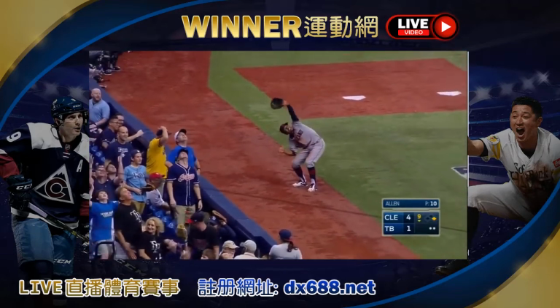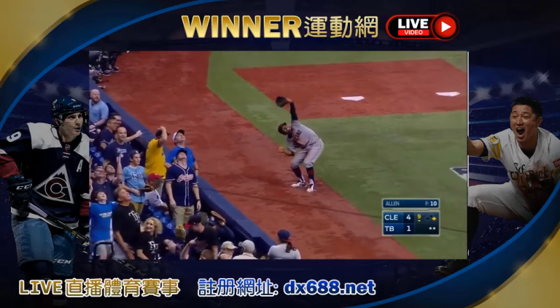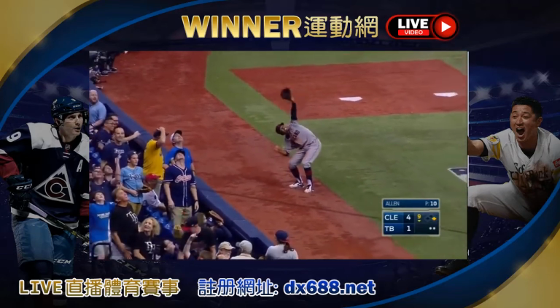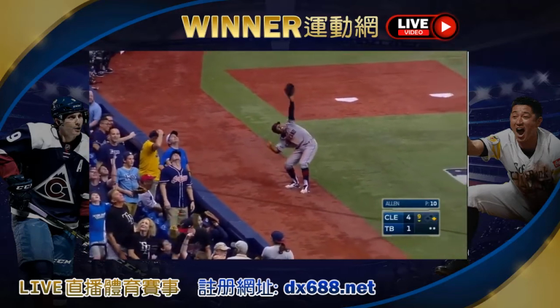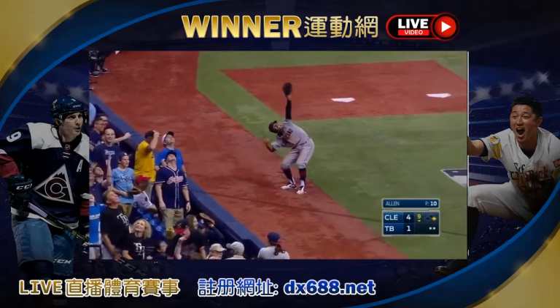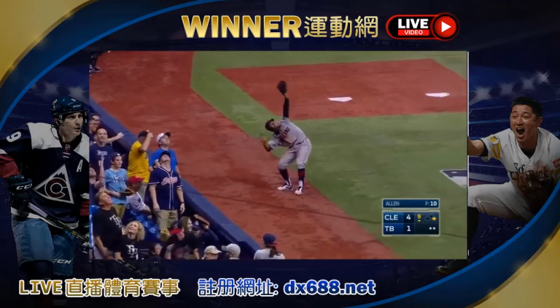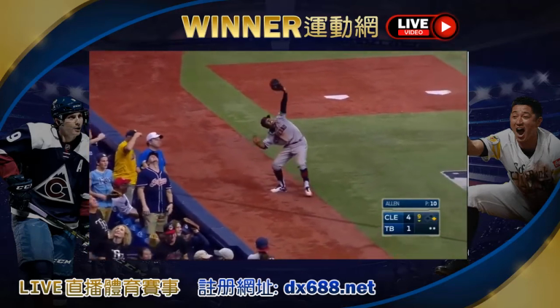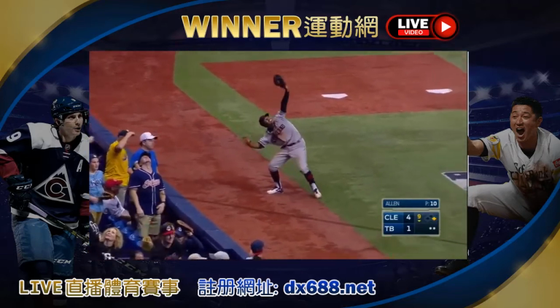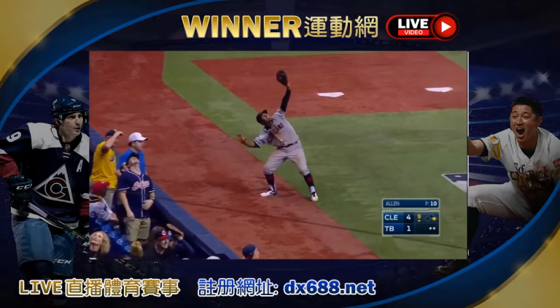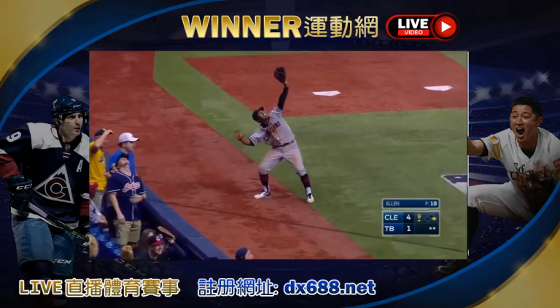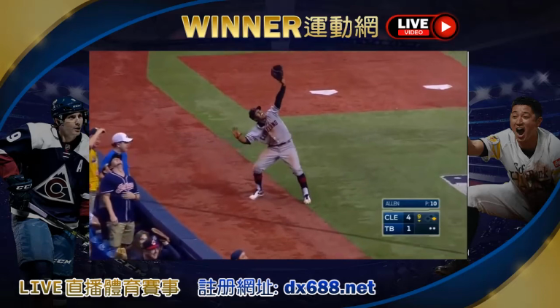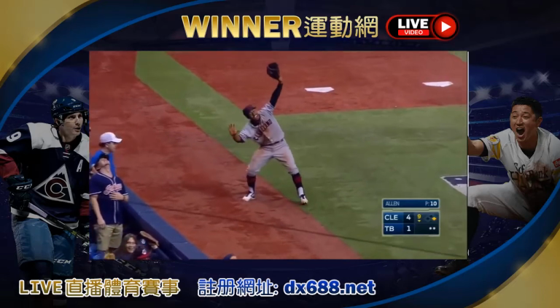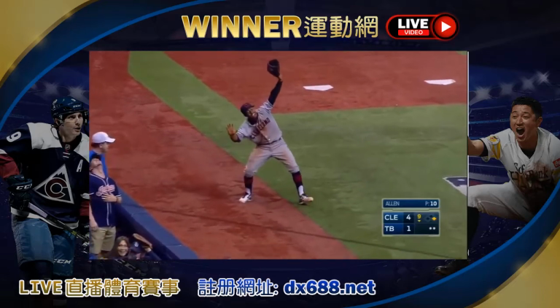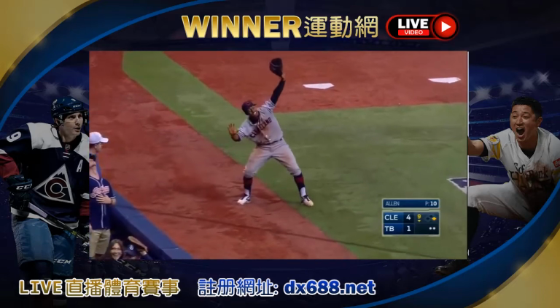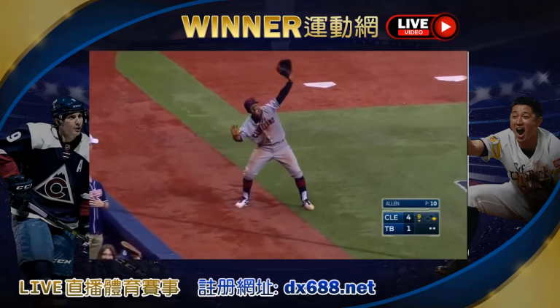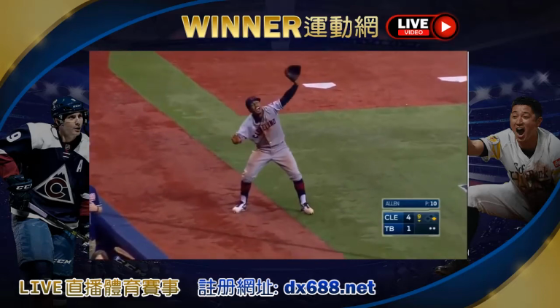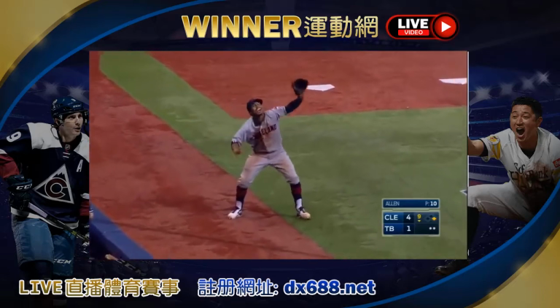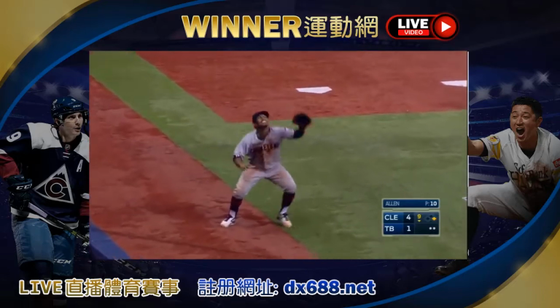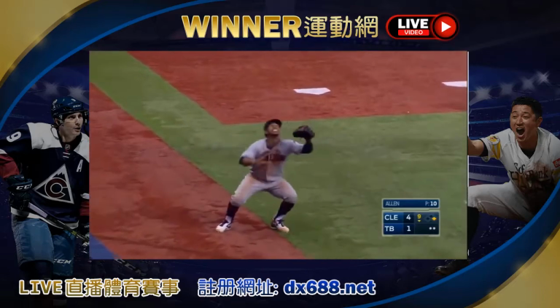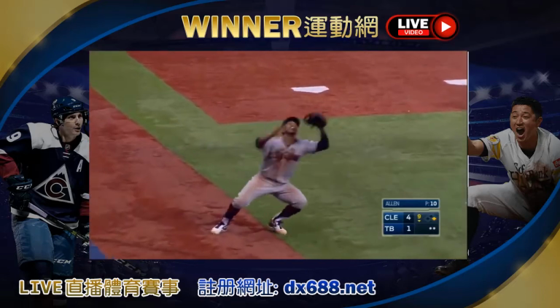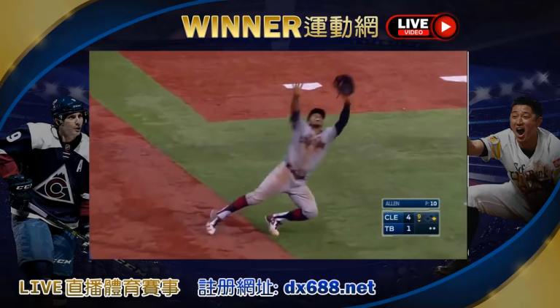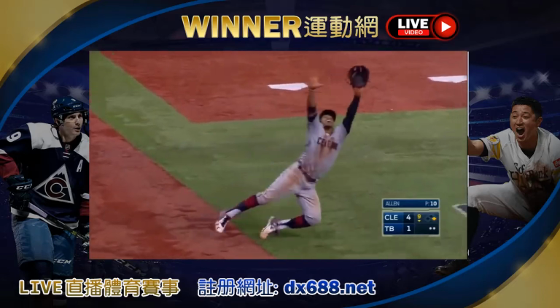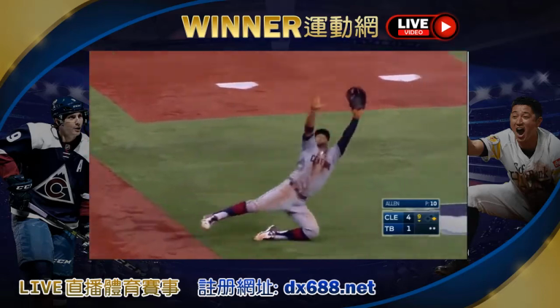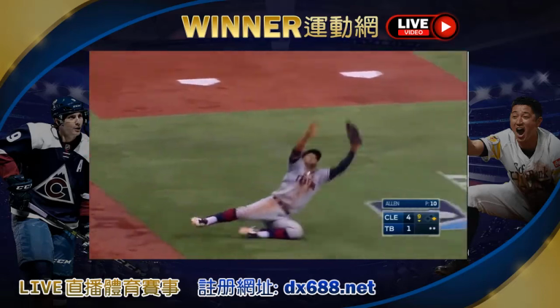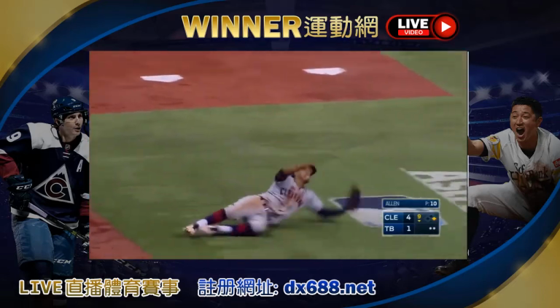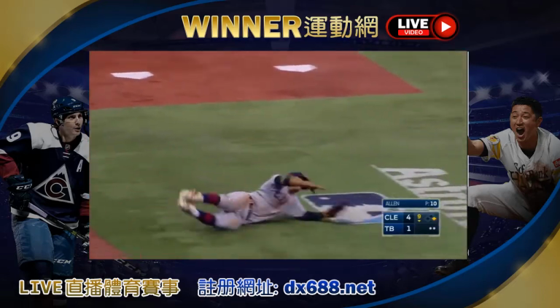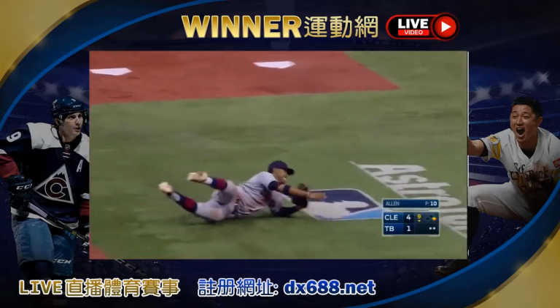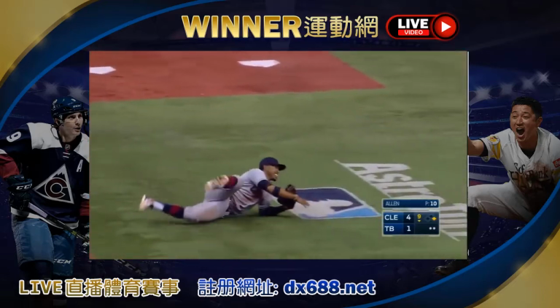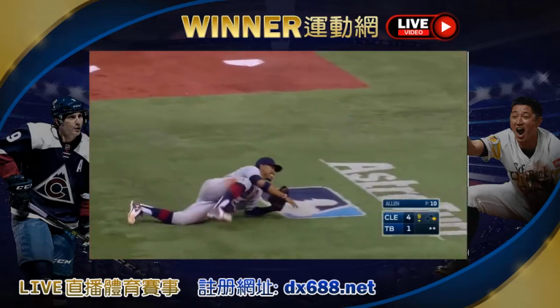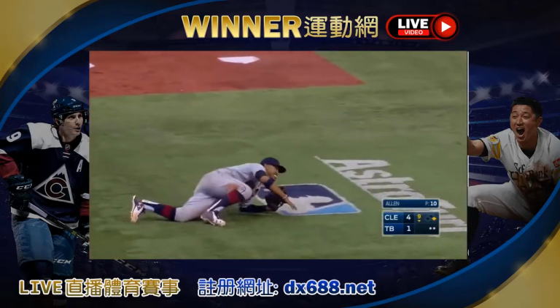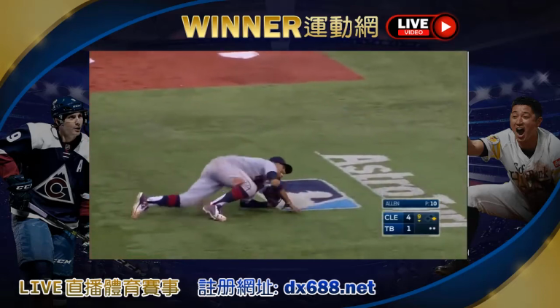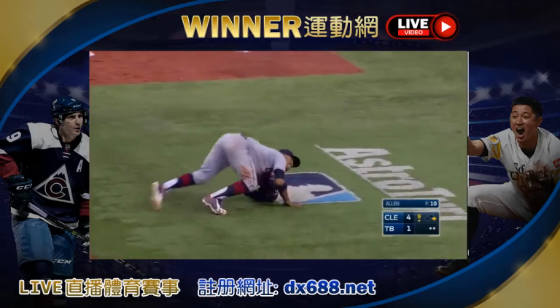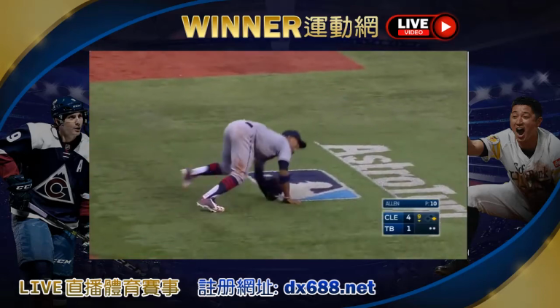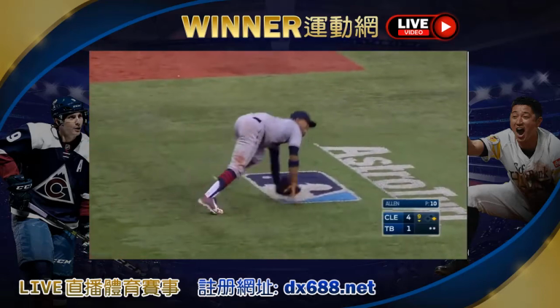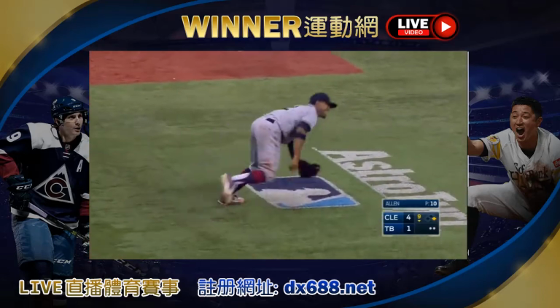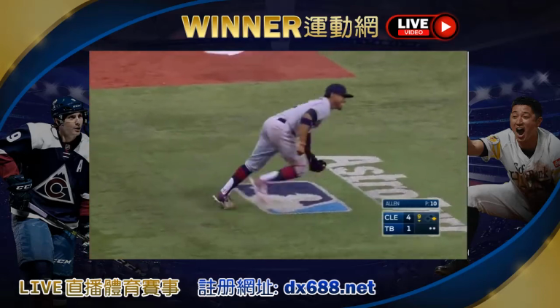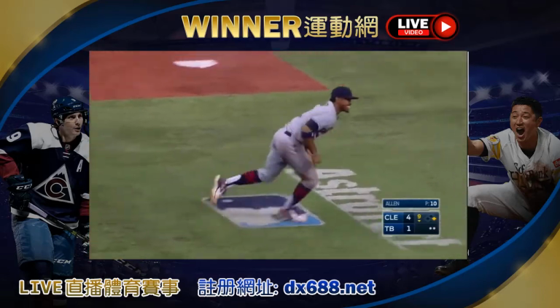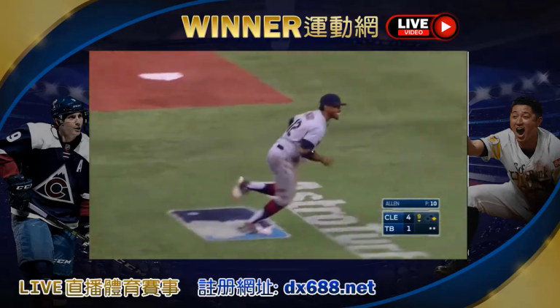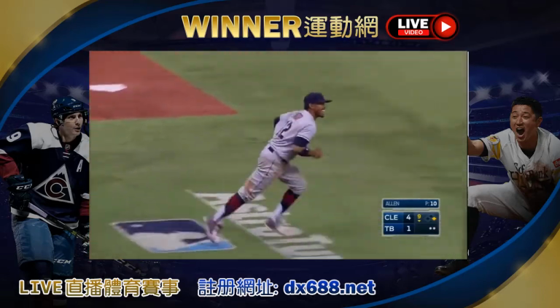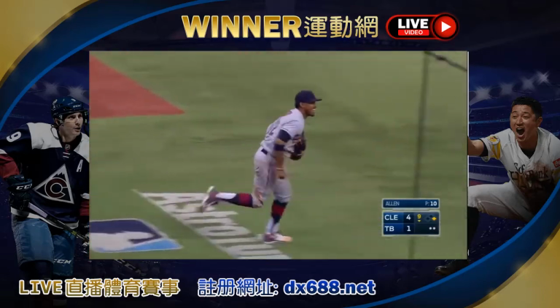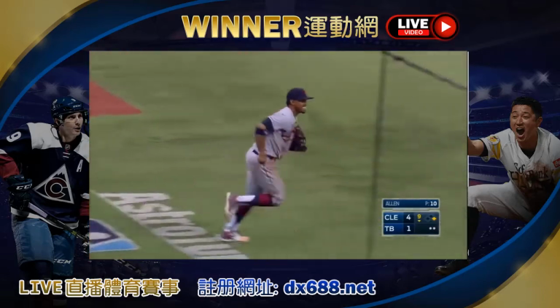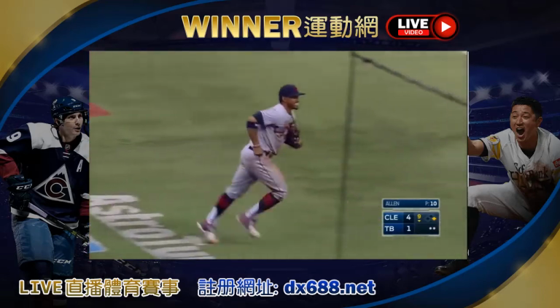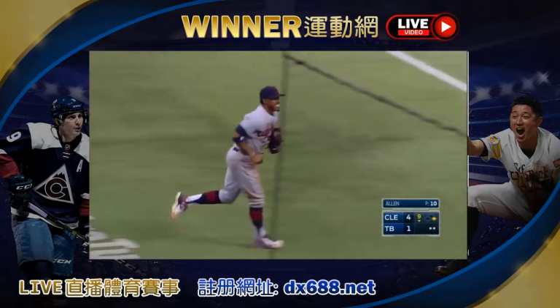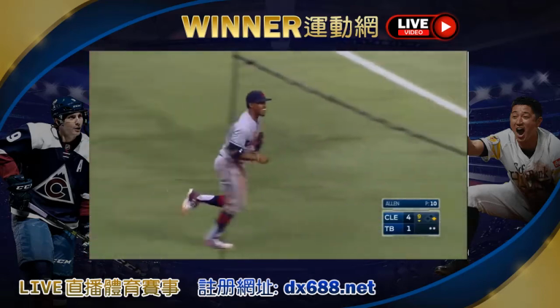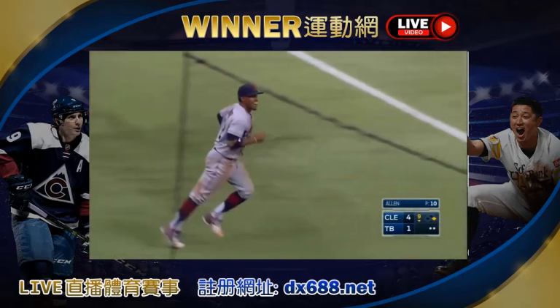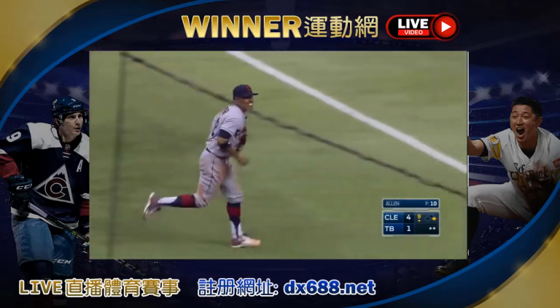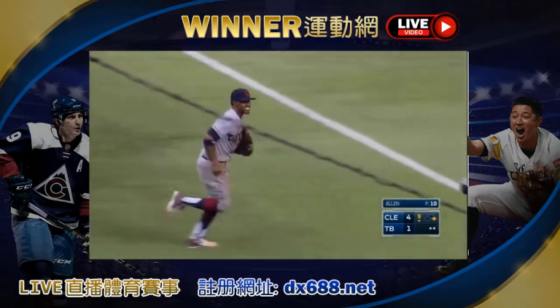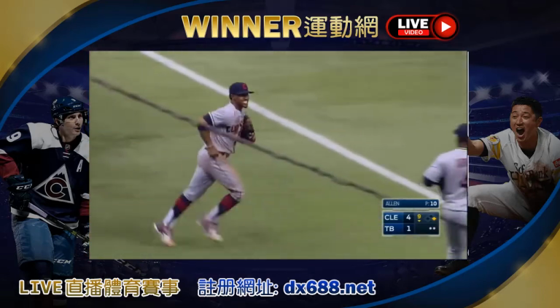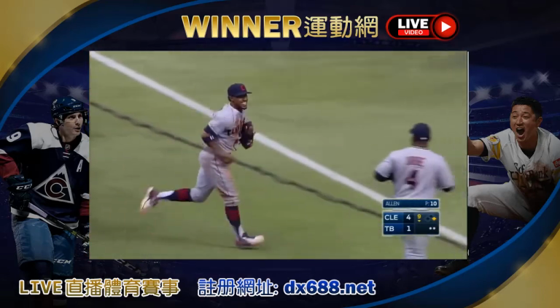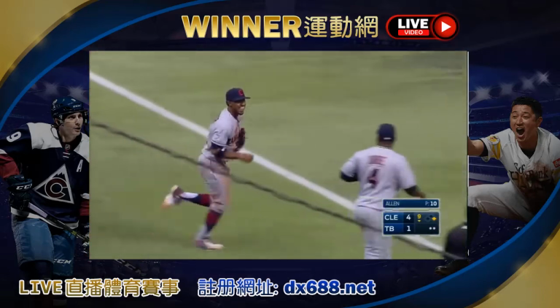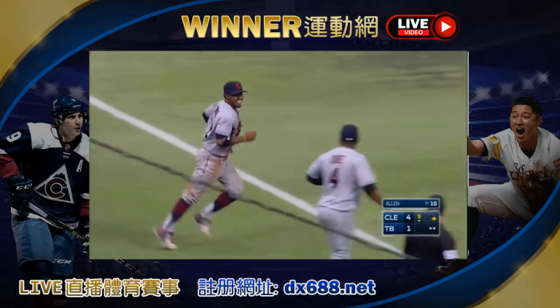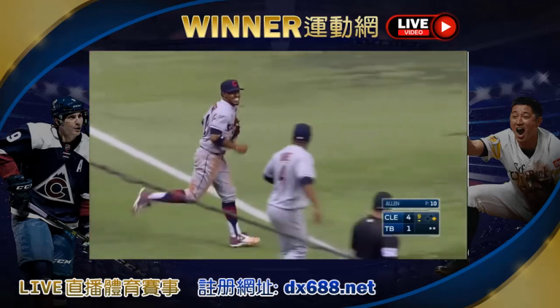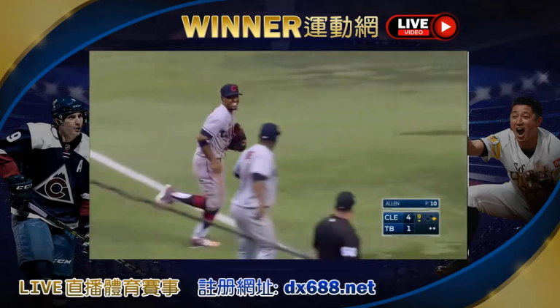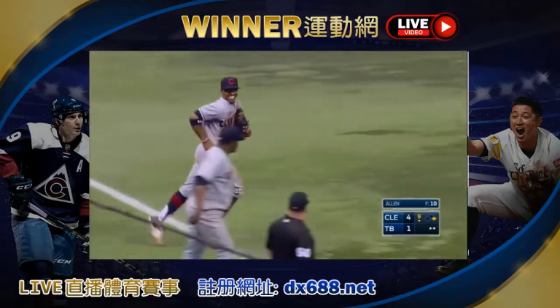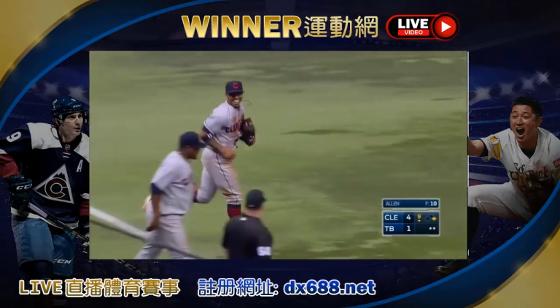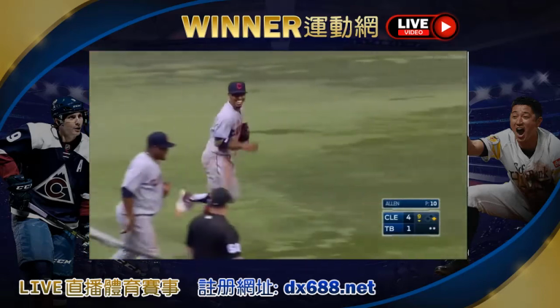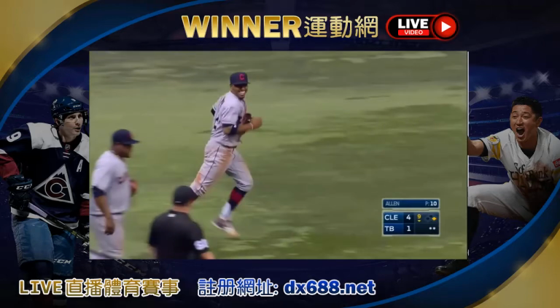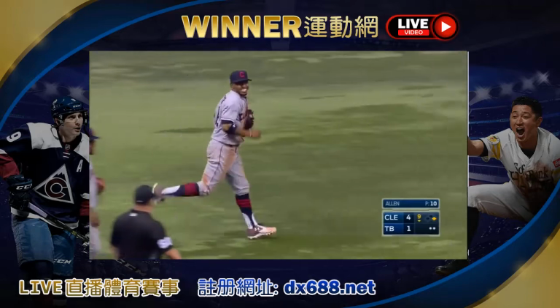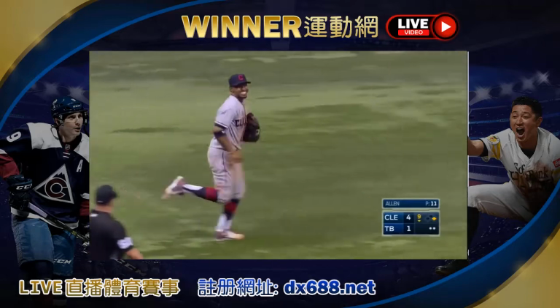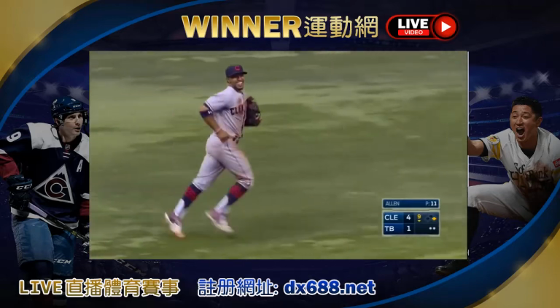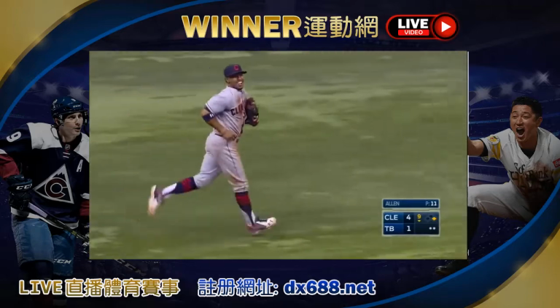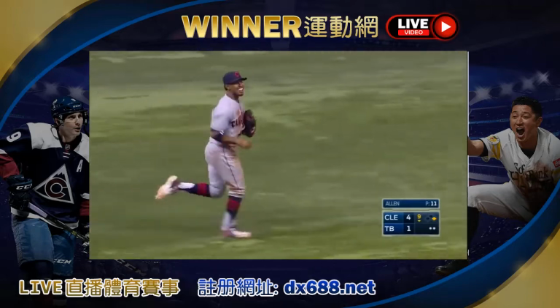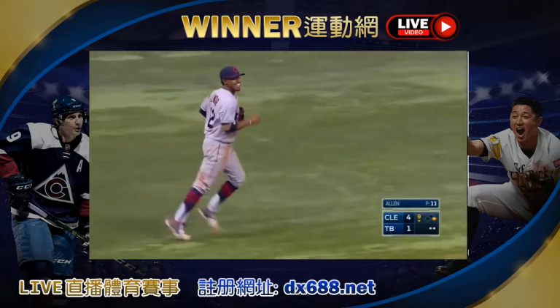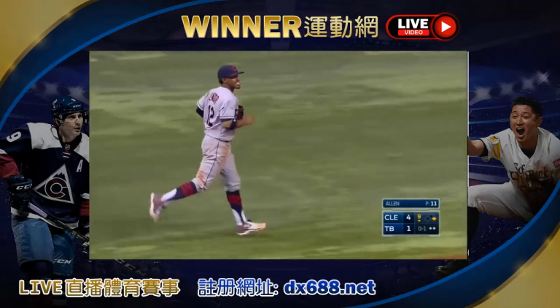Lindor. Lindor. The sky is falling. He was deked. He thought he had a beat on it.